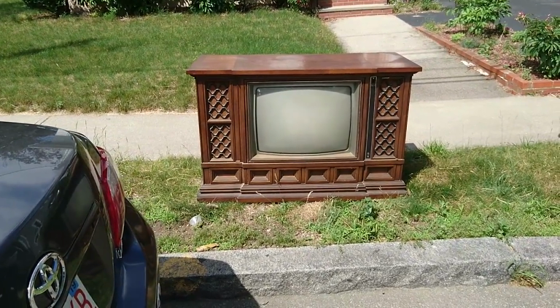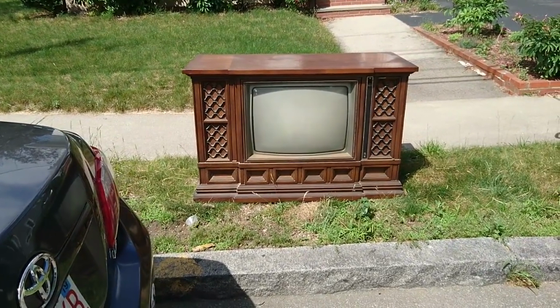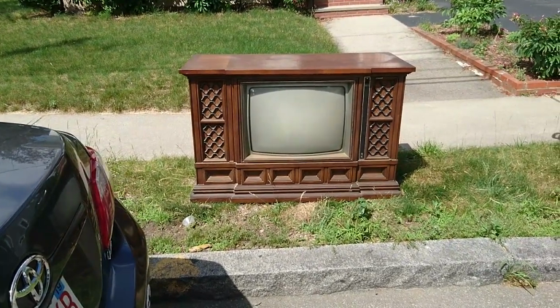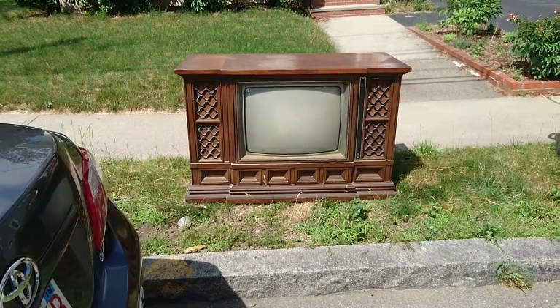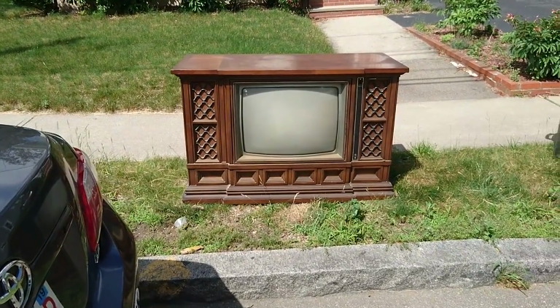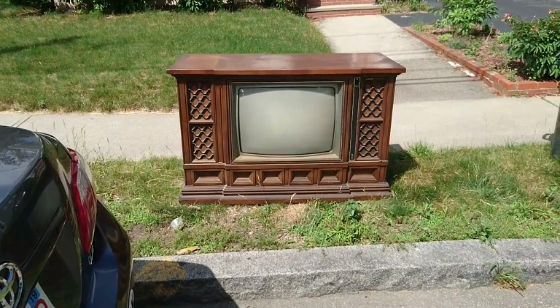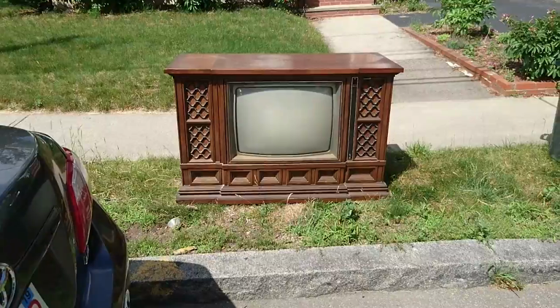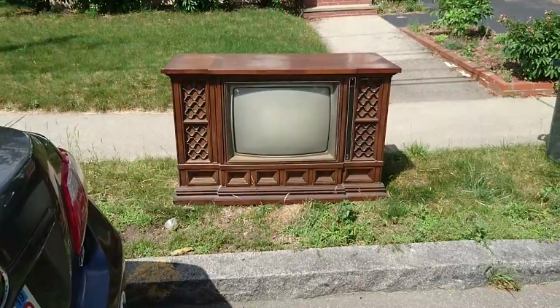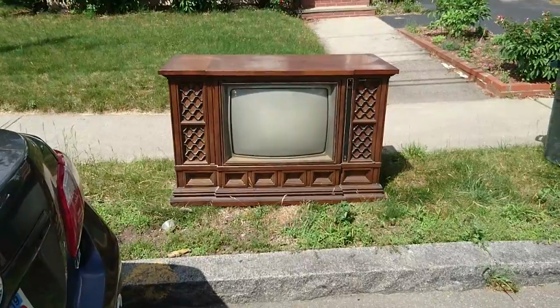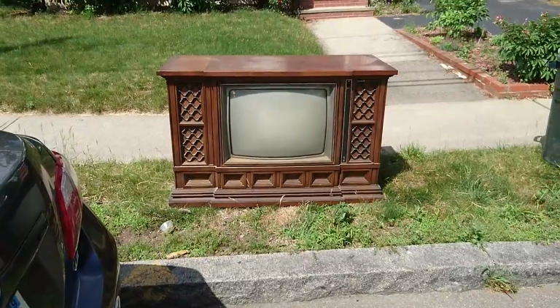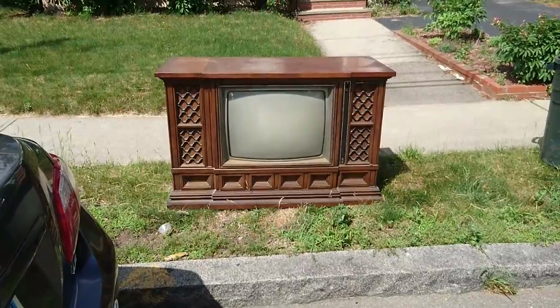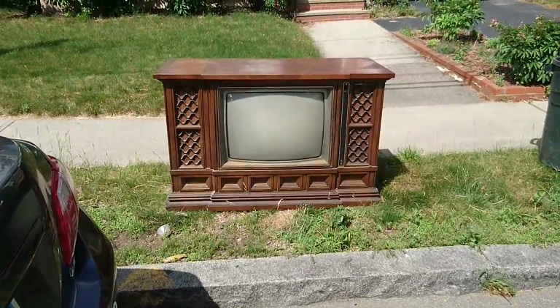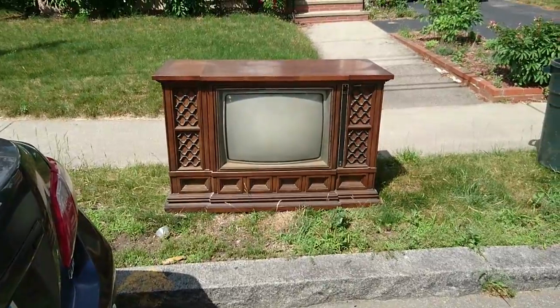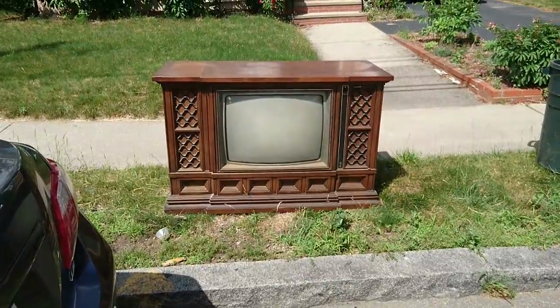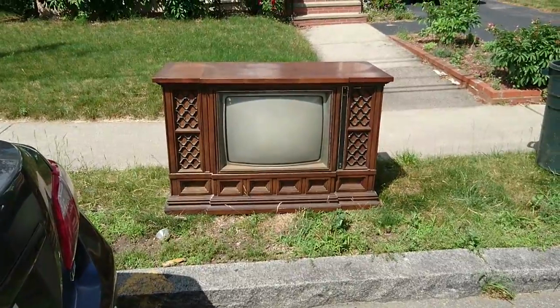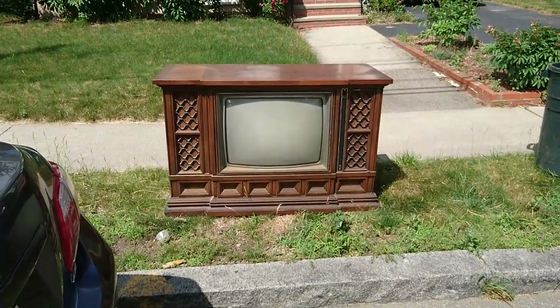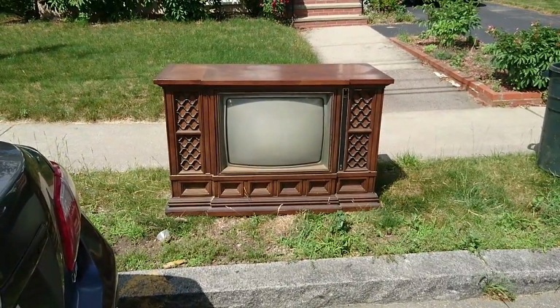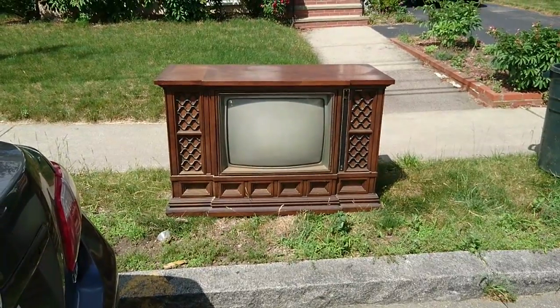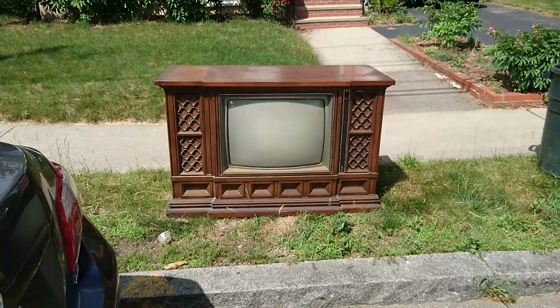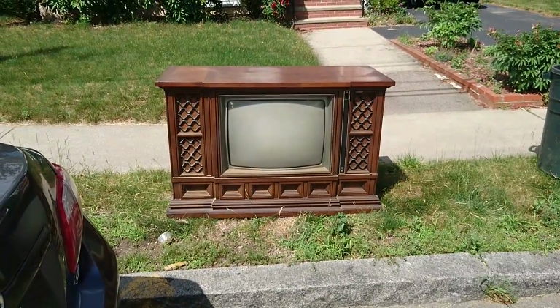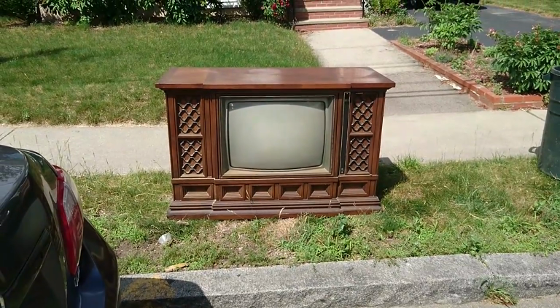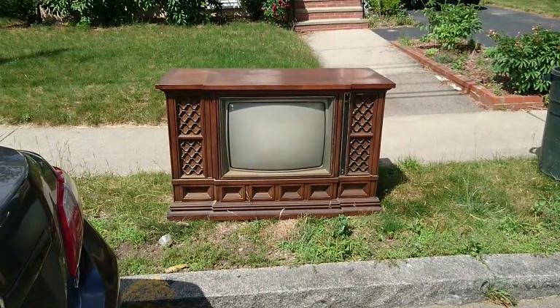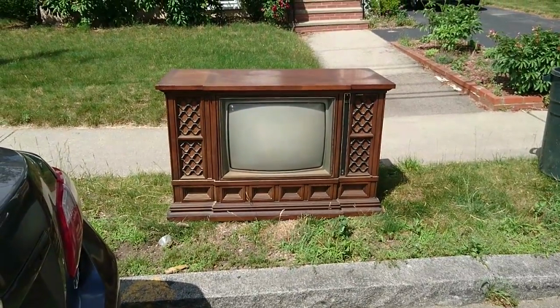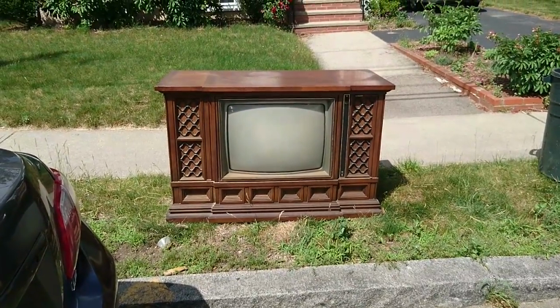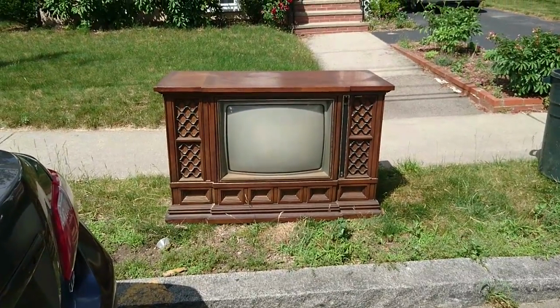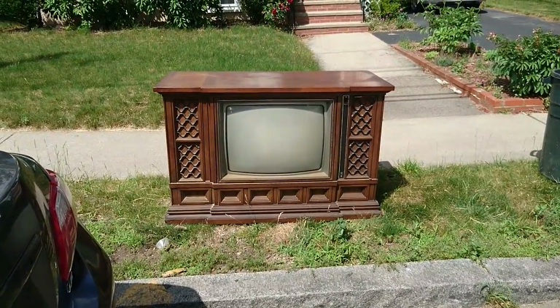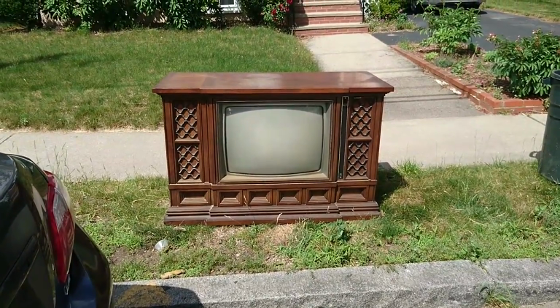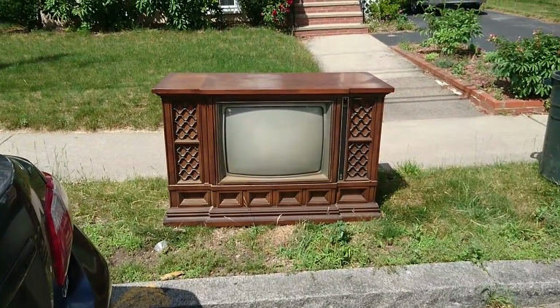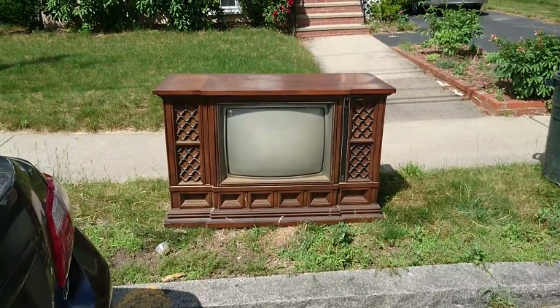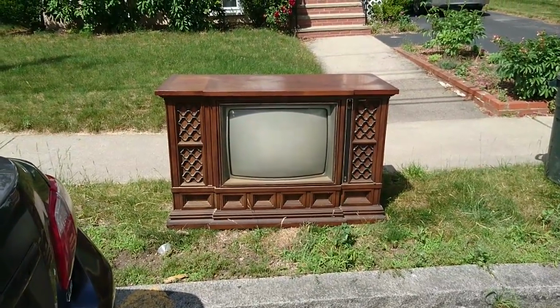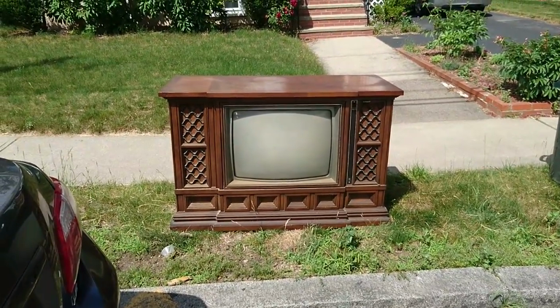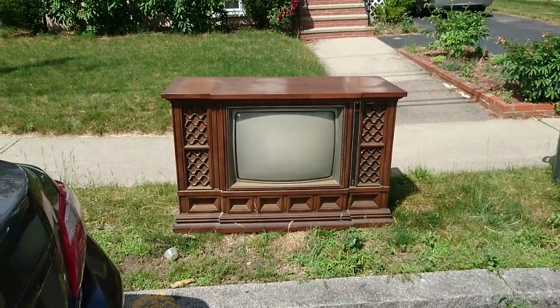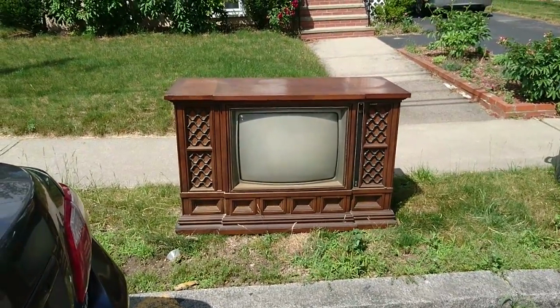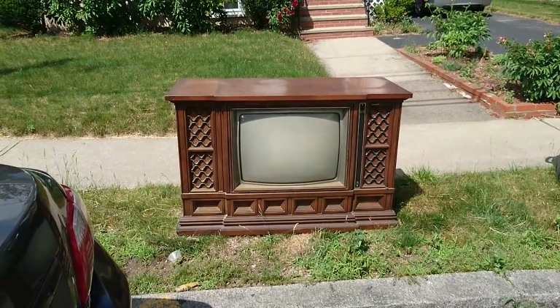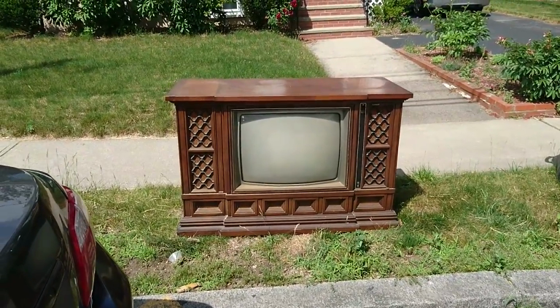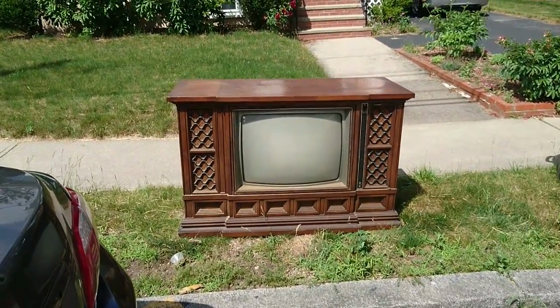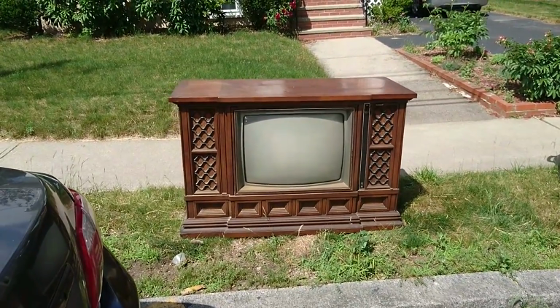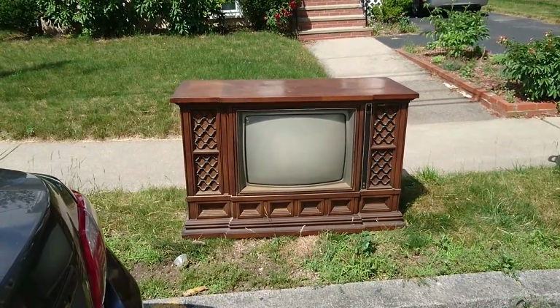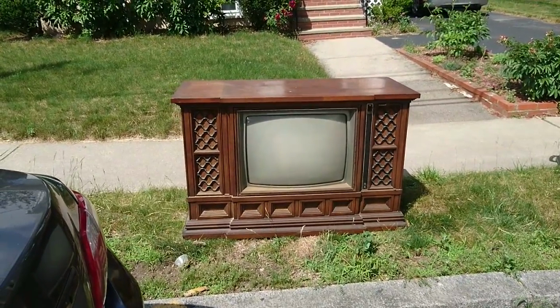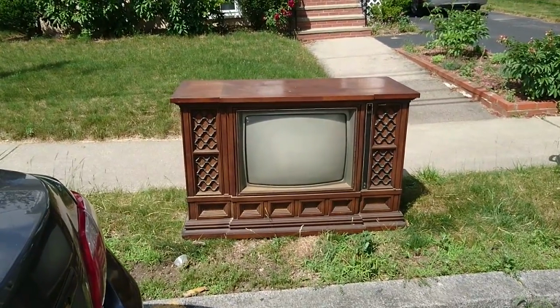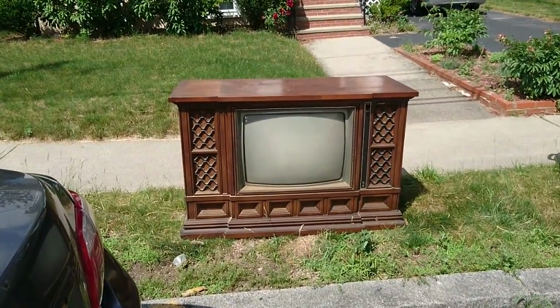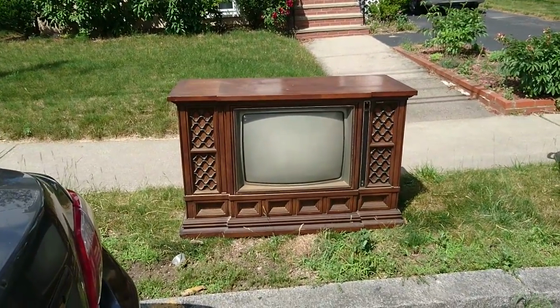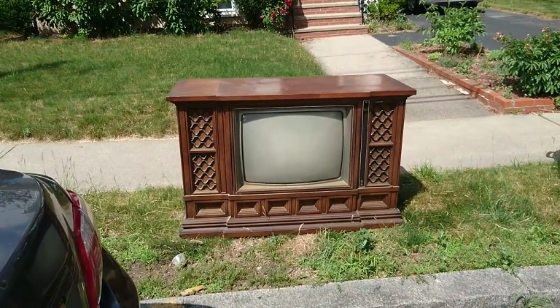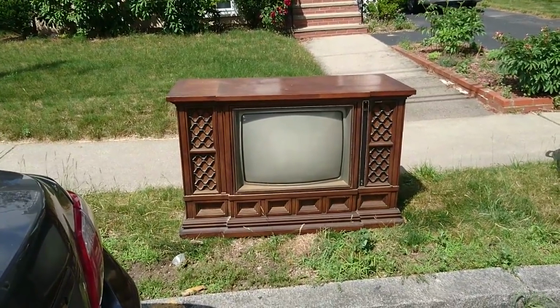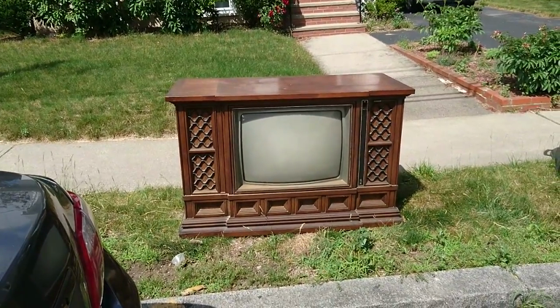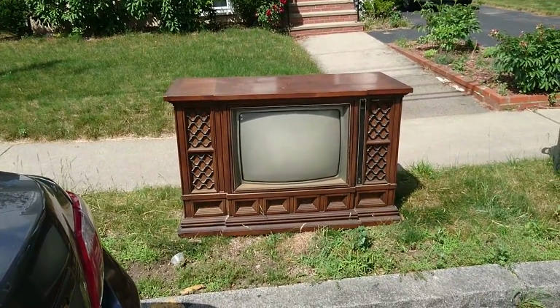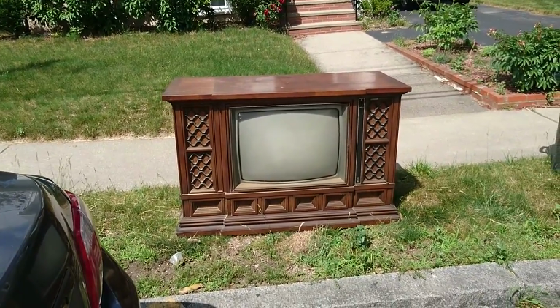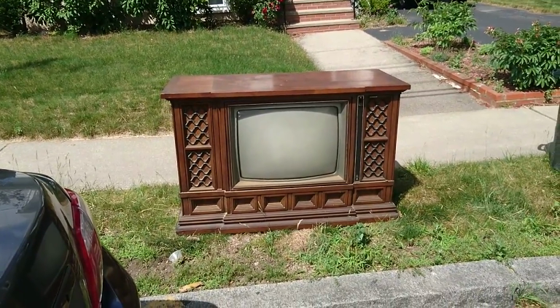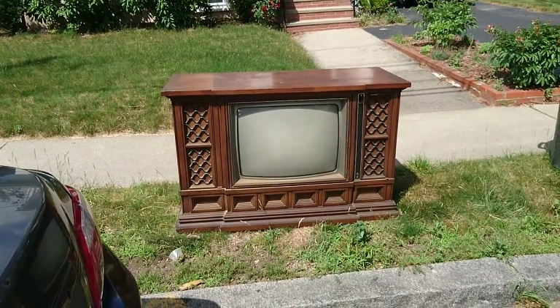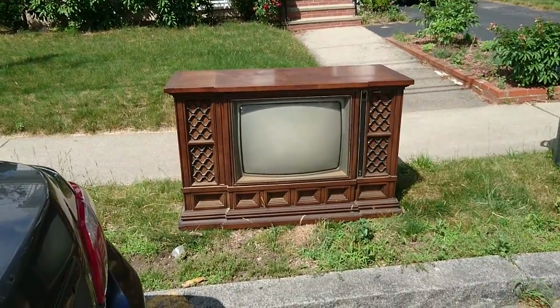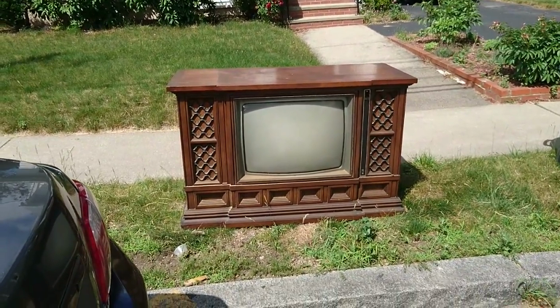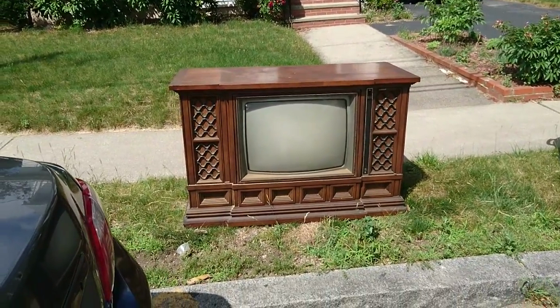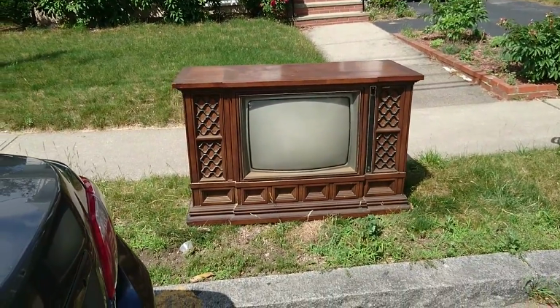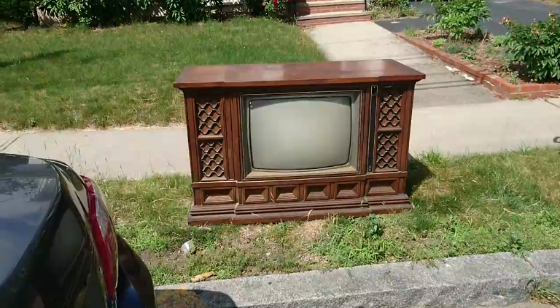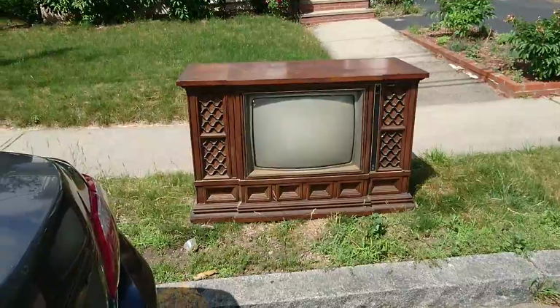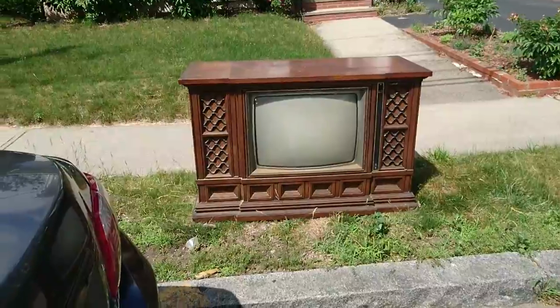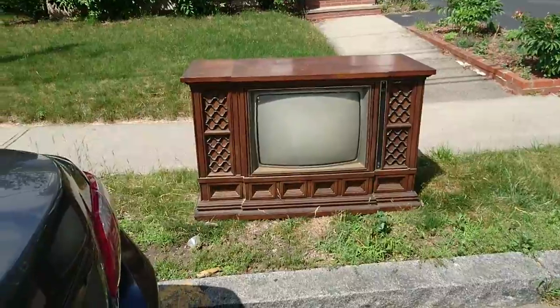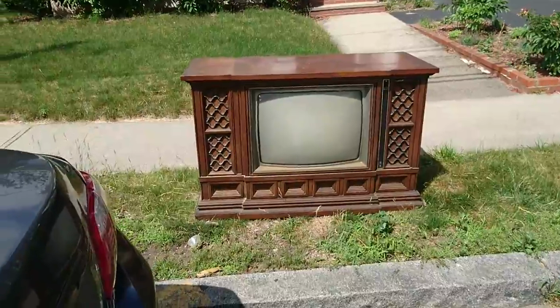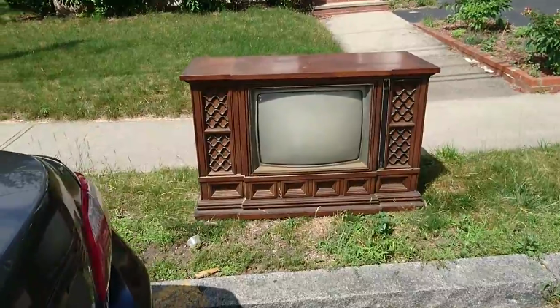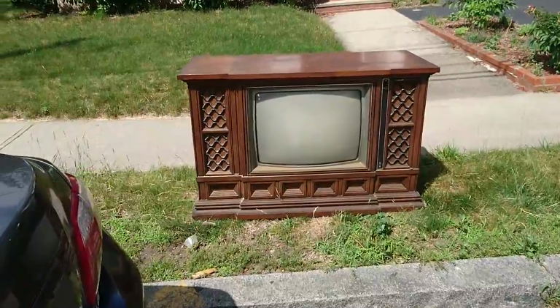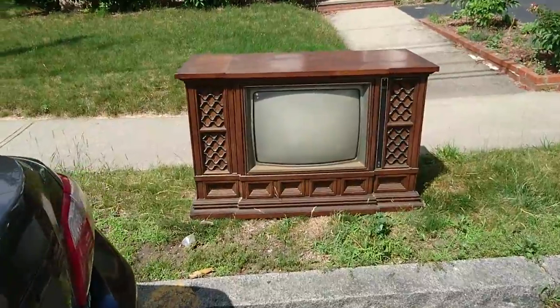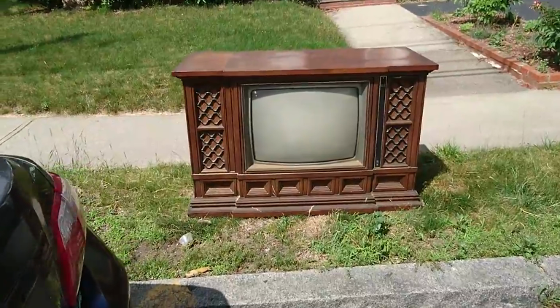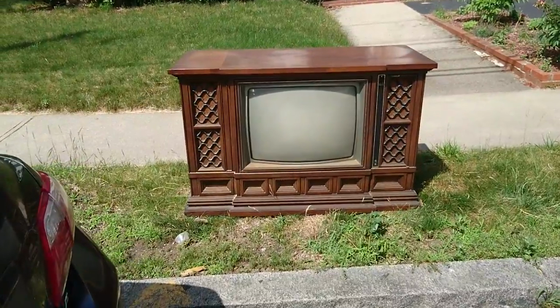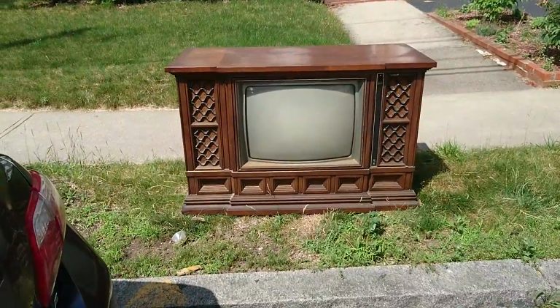You wouldn't need a stand or anything like that. The TV is the stand — it is the entertainment center.